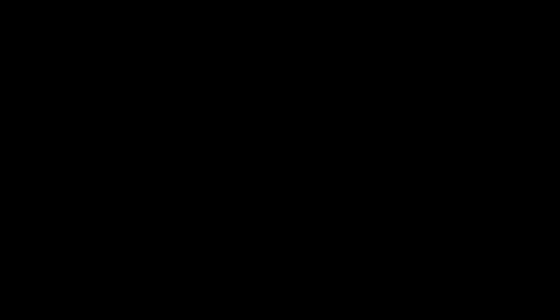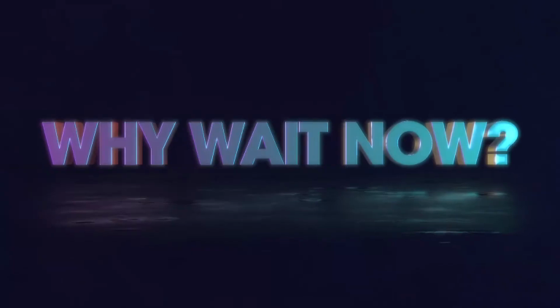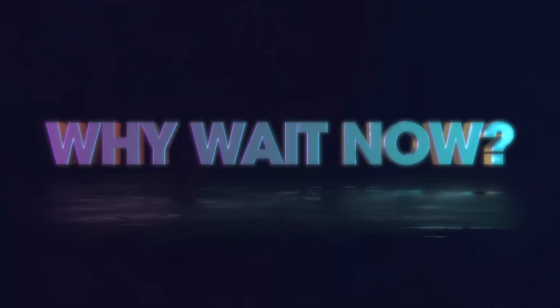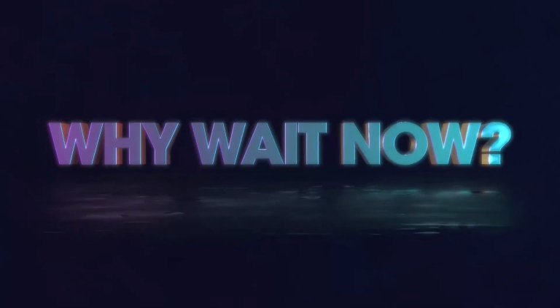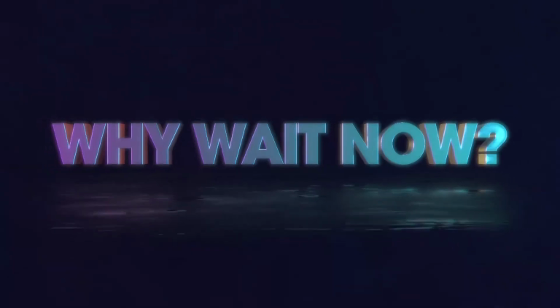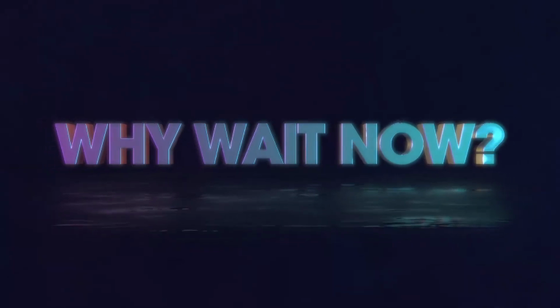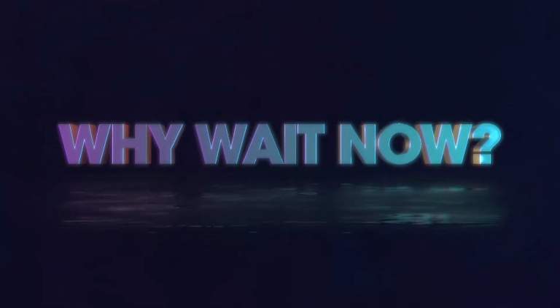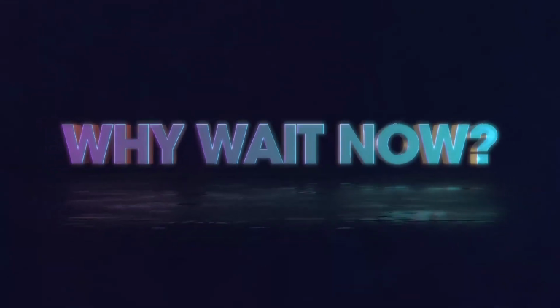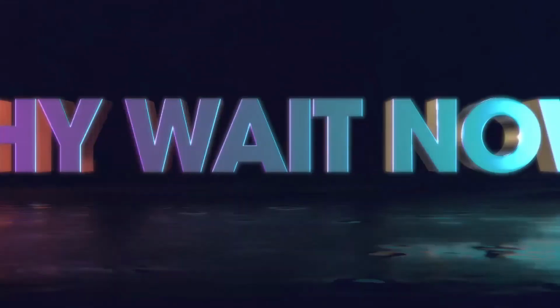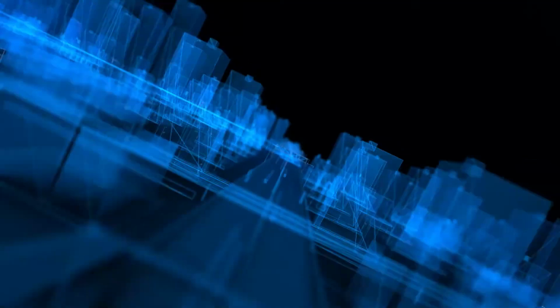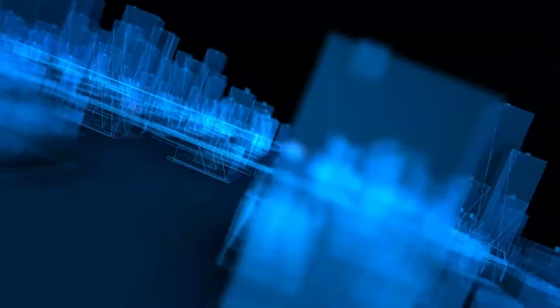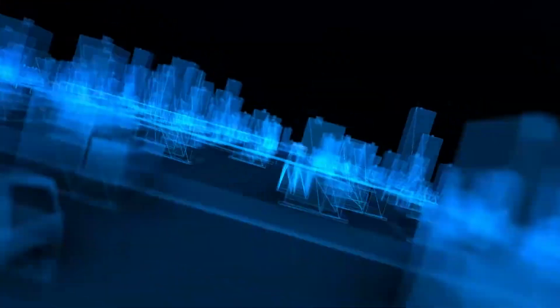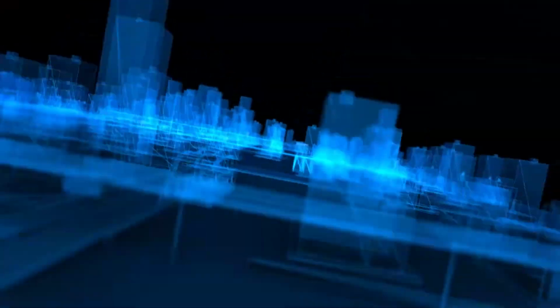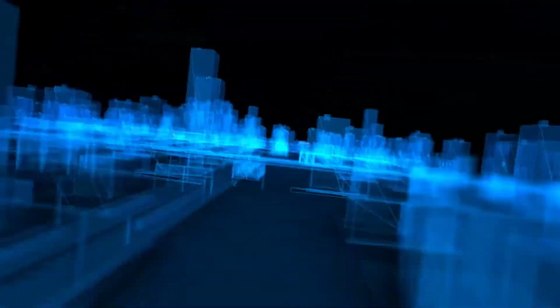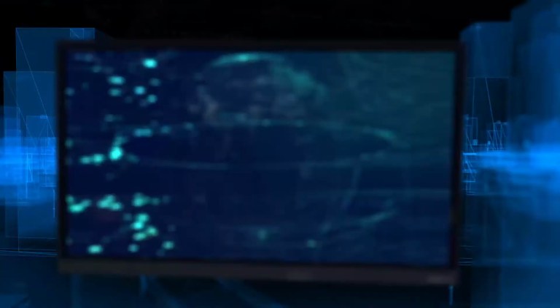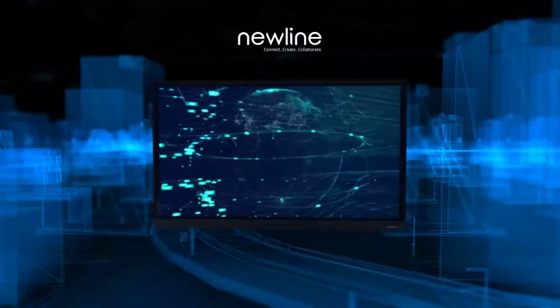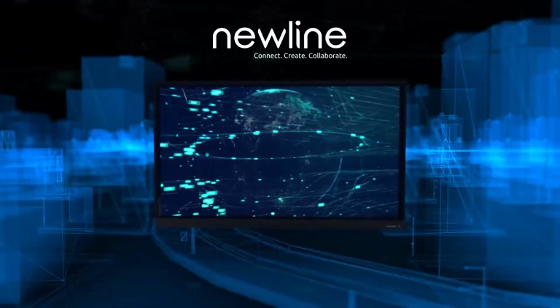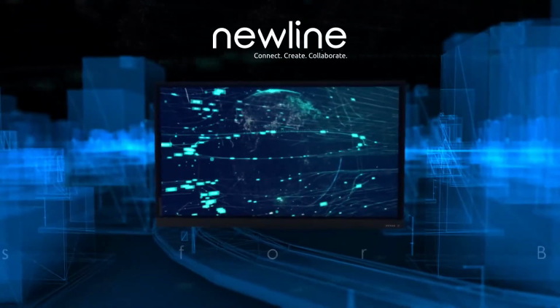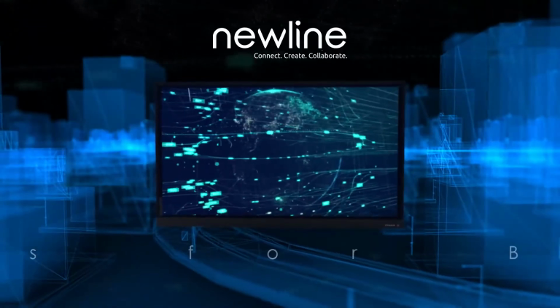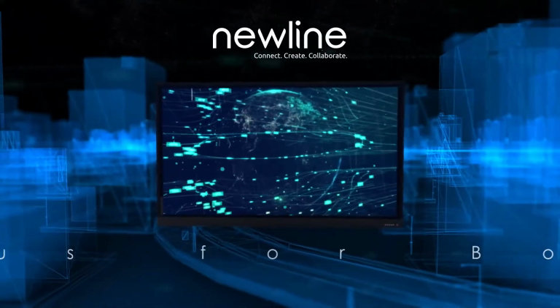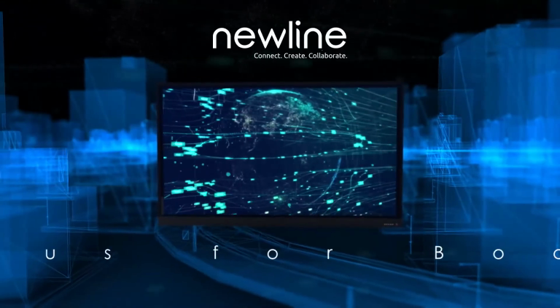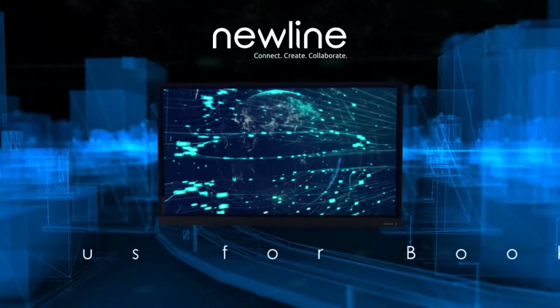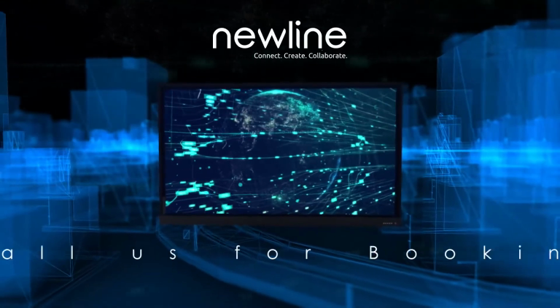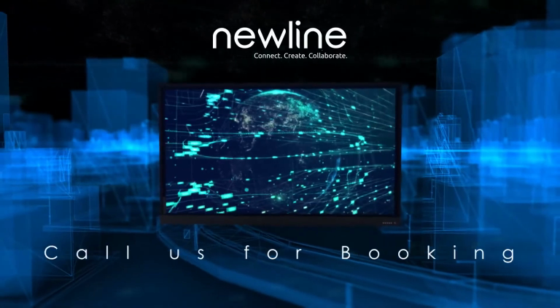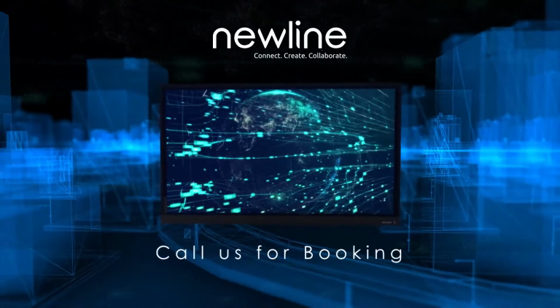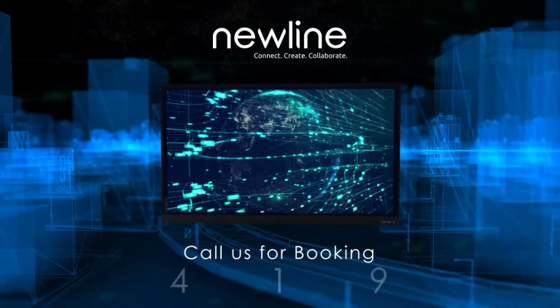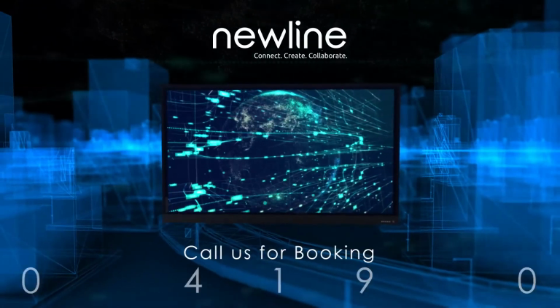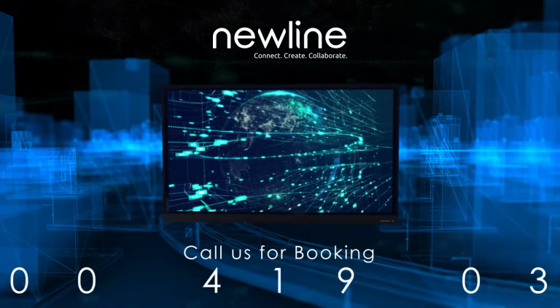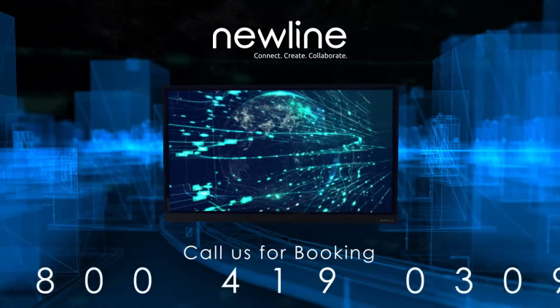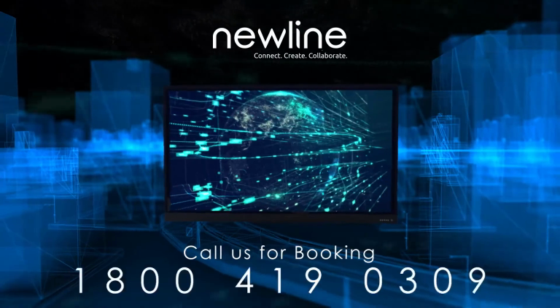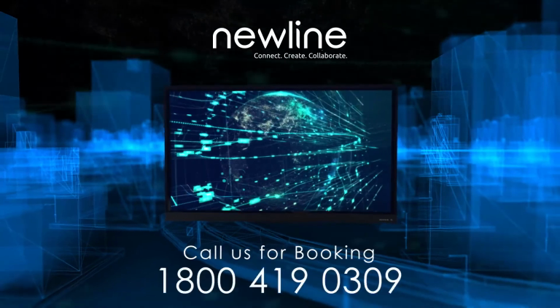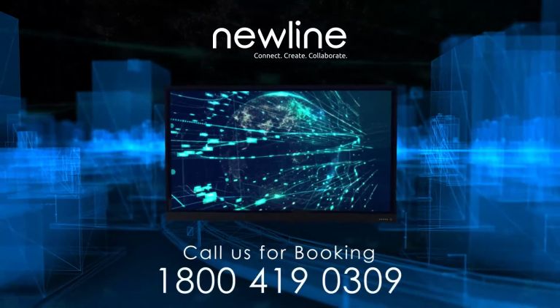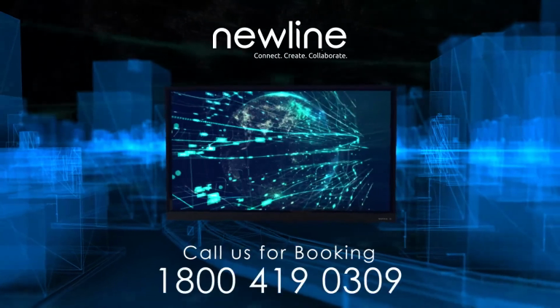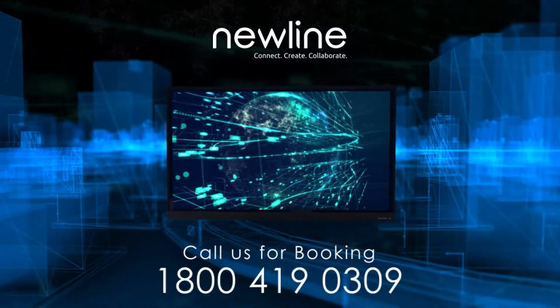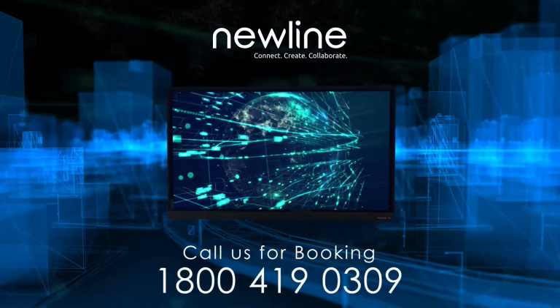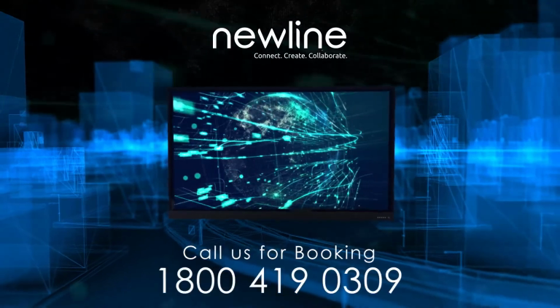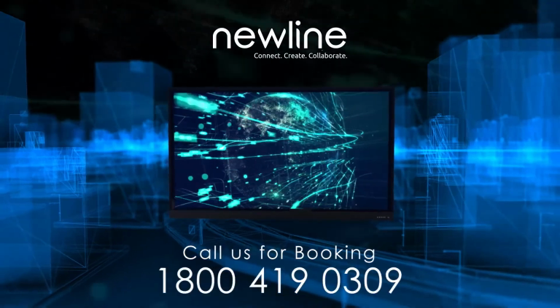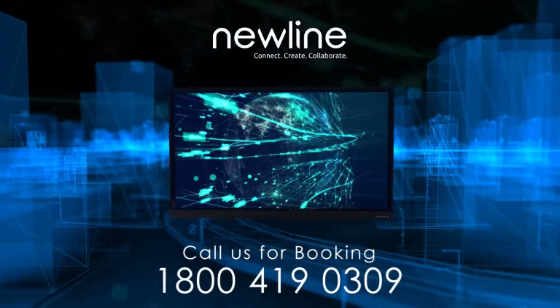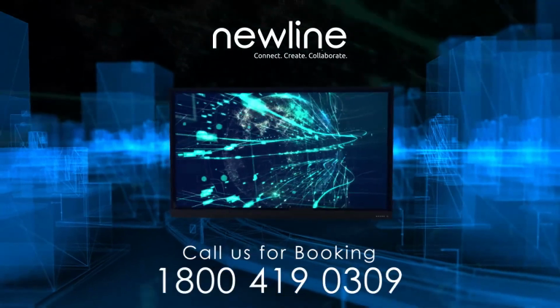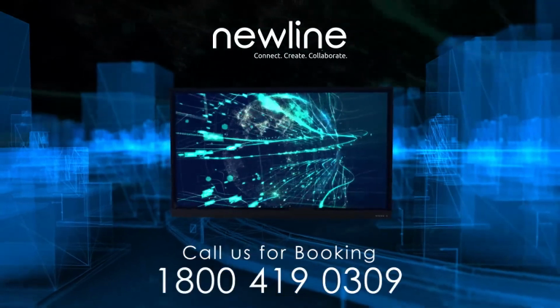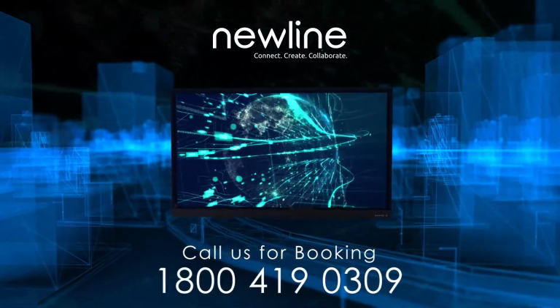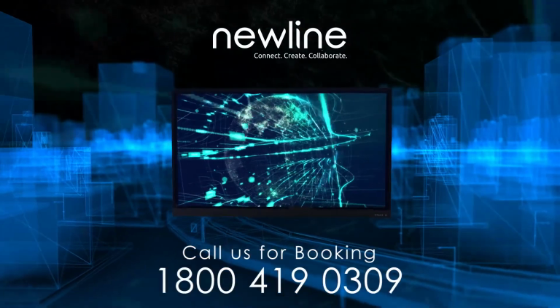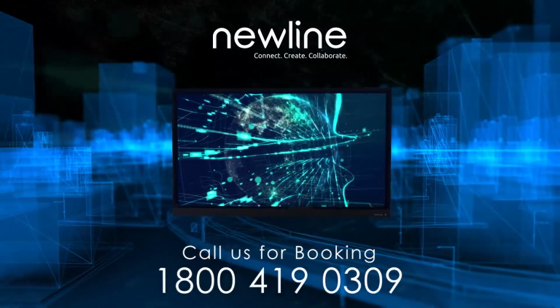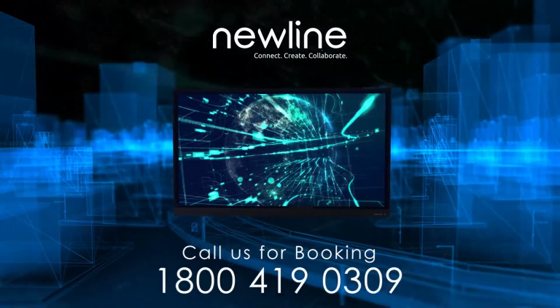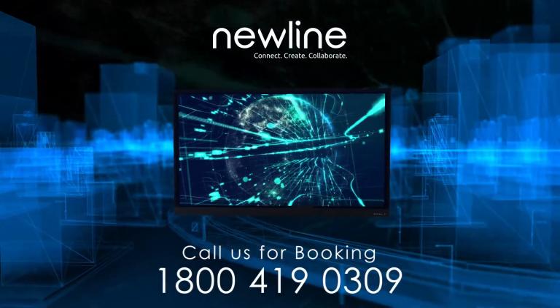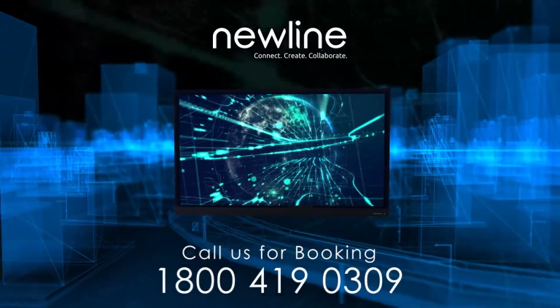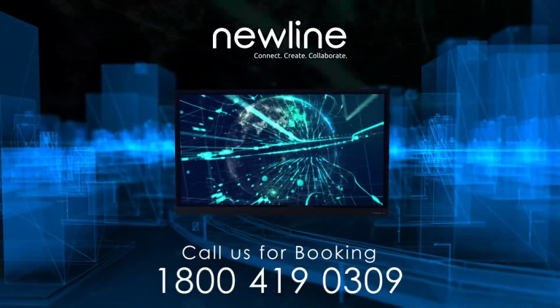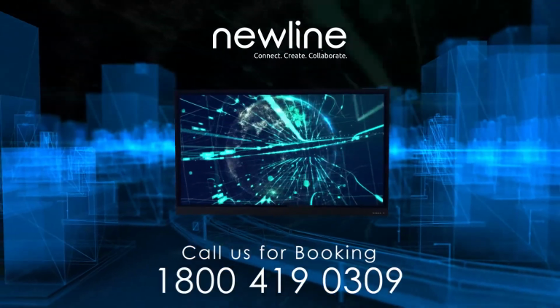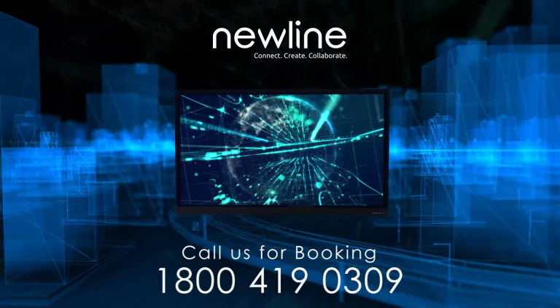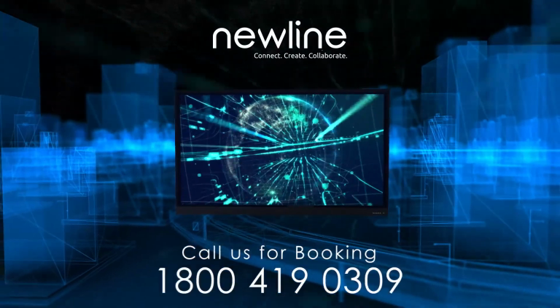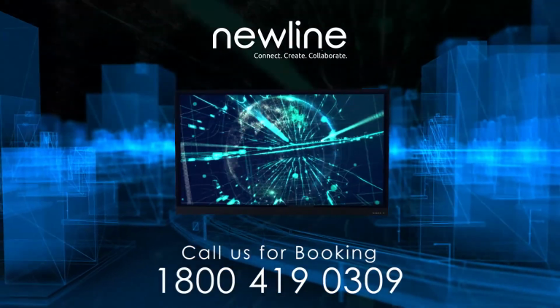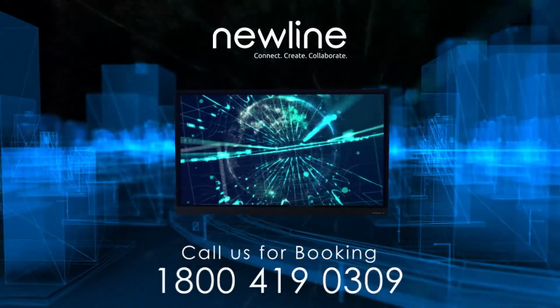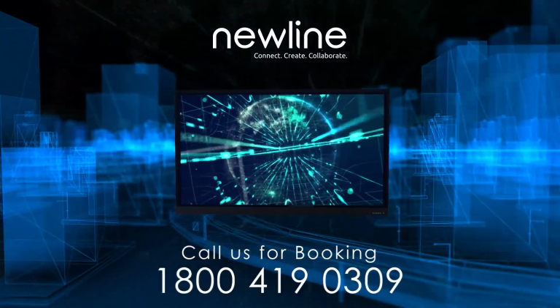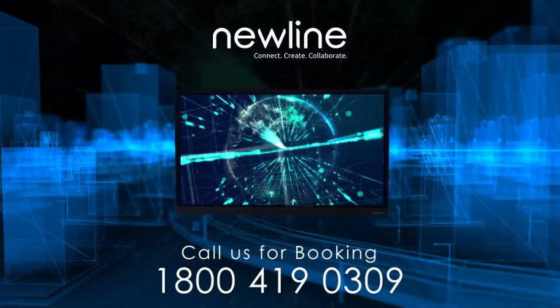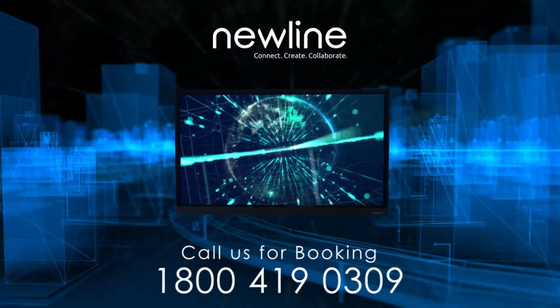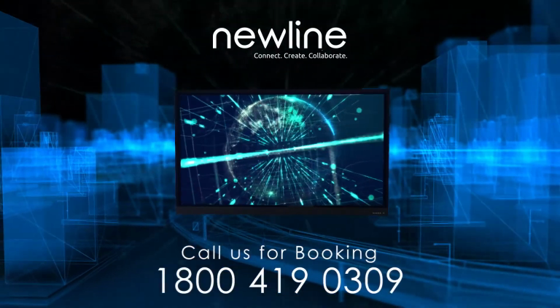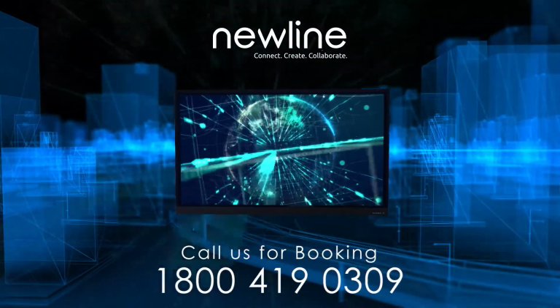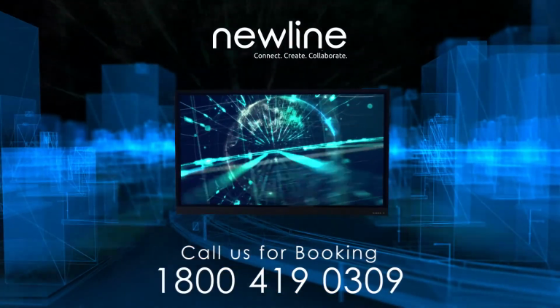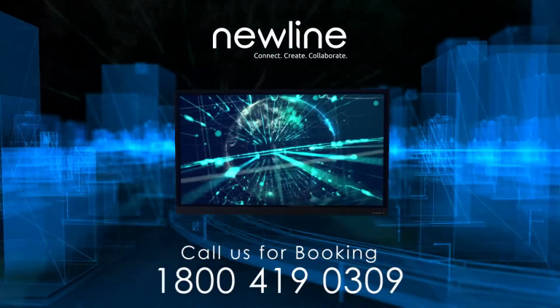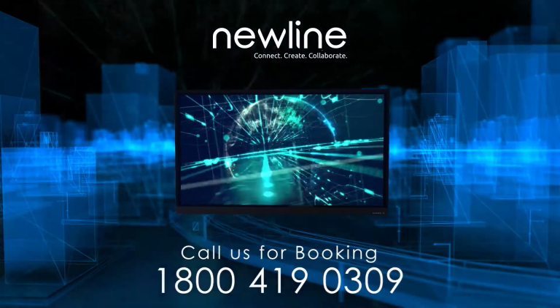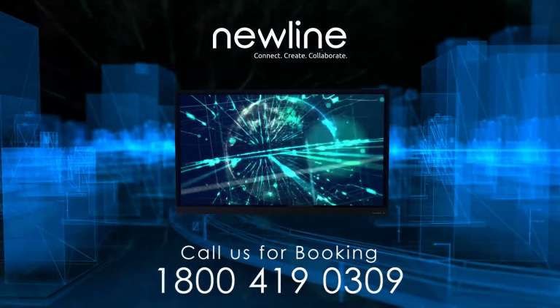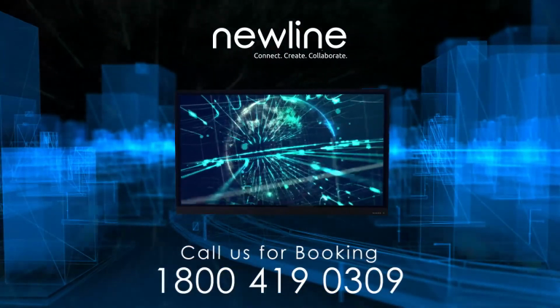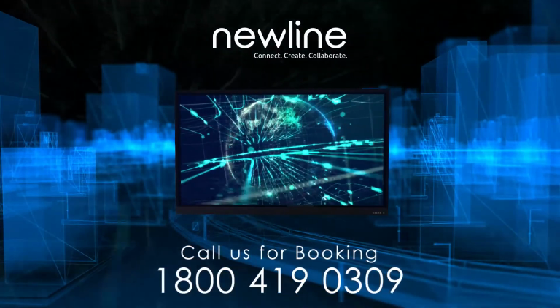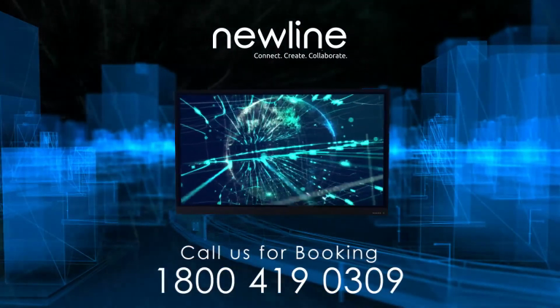Why wait now? Call us for booking: 1-800-419-0309.